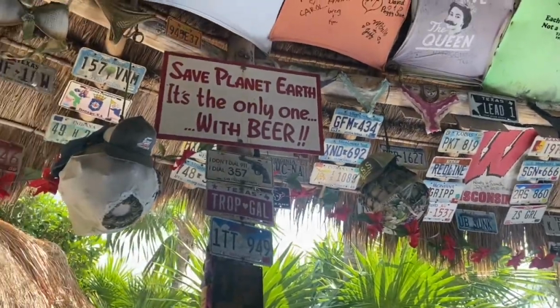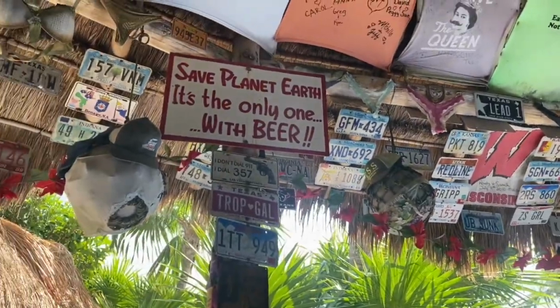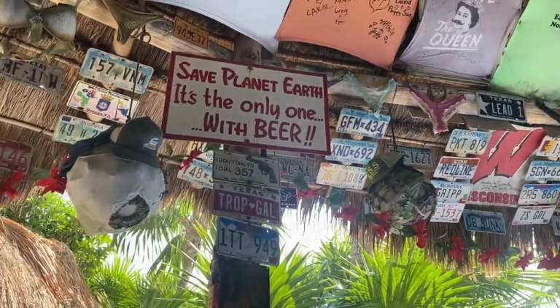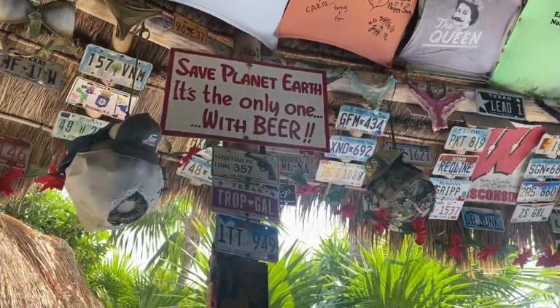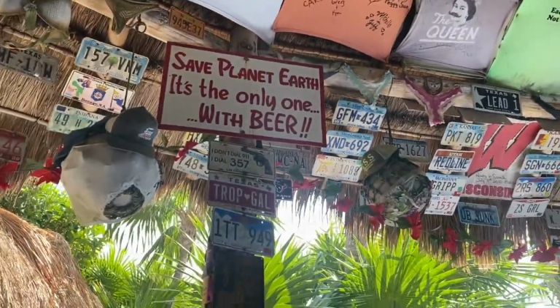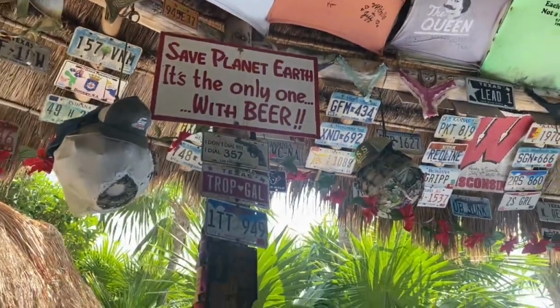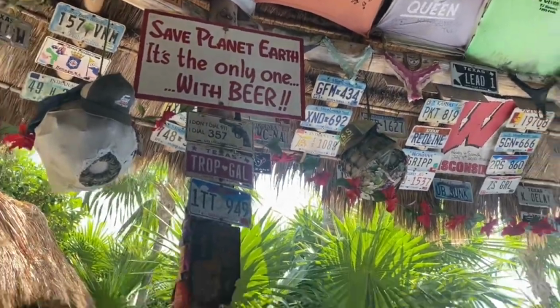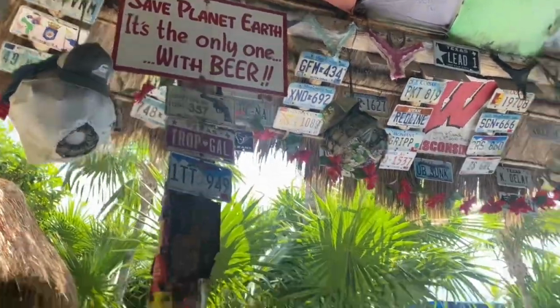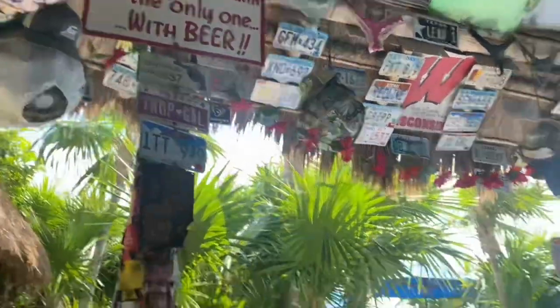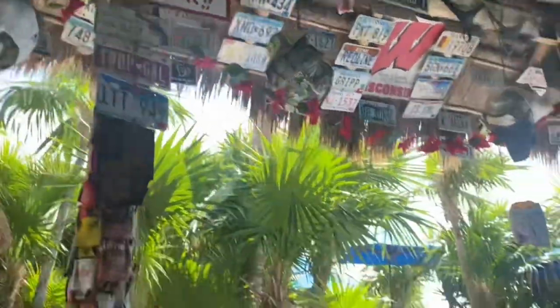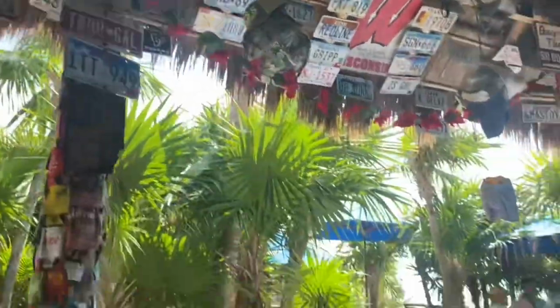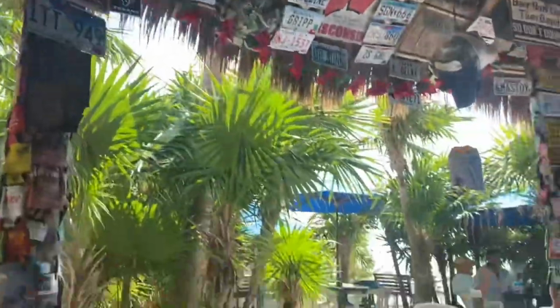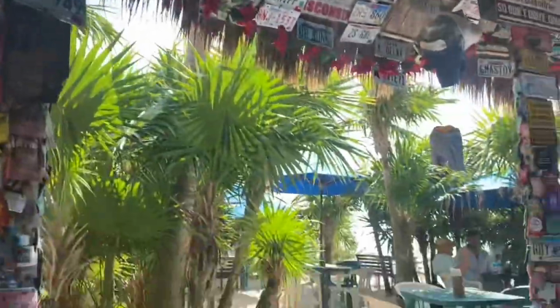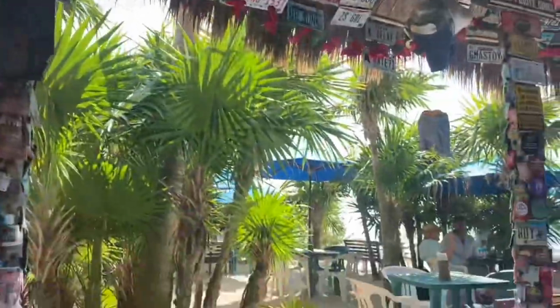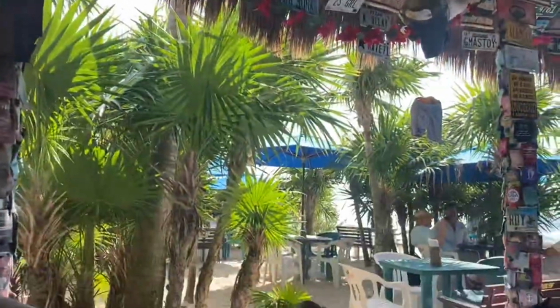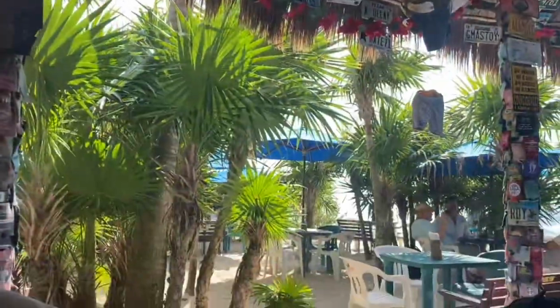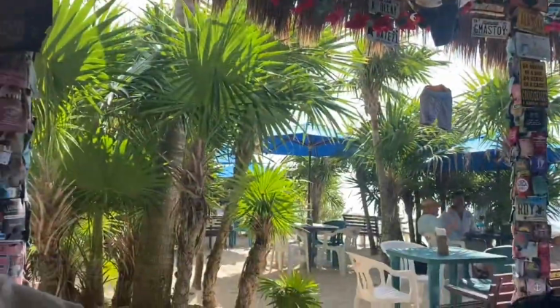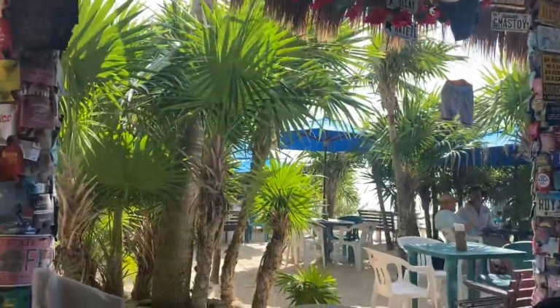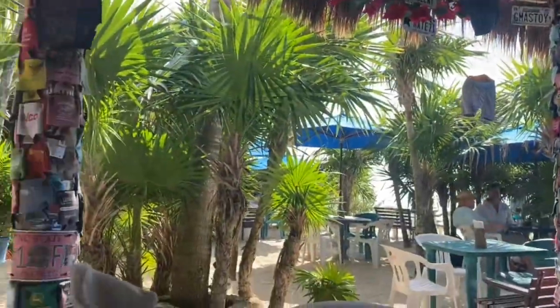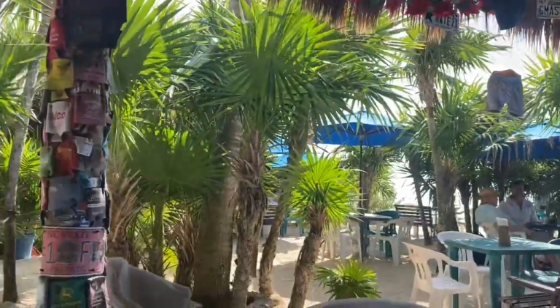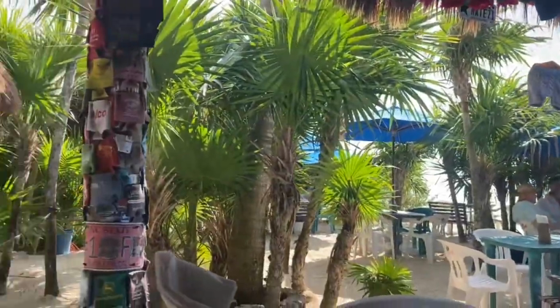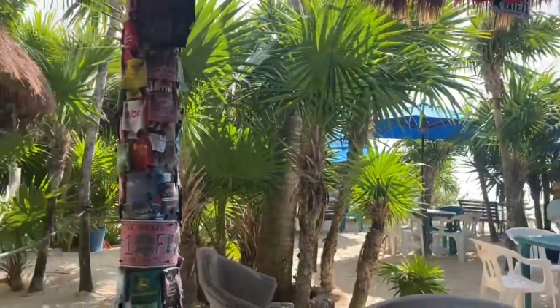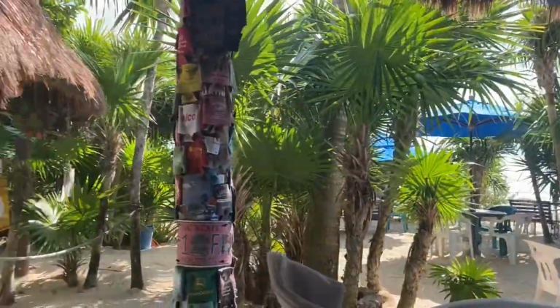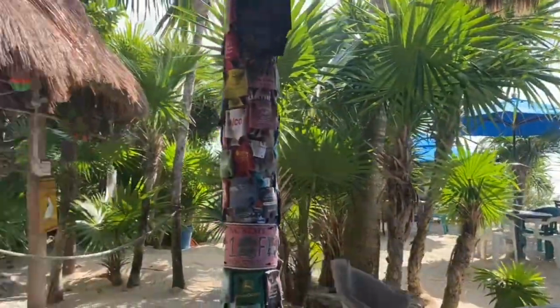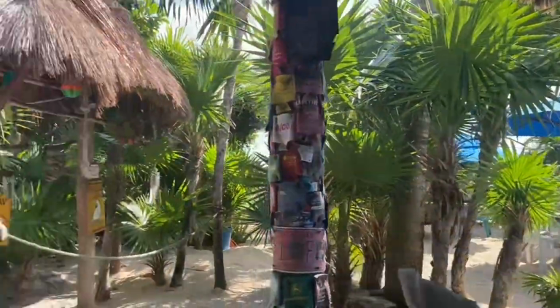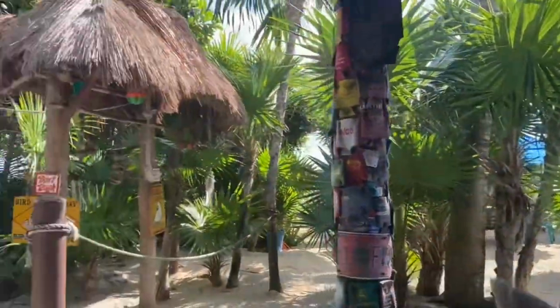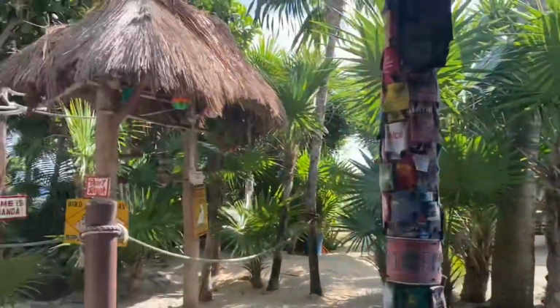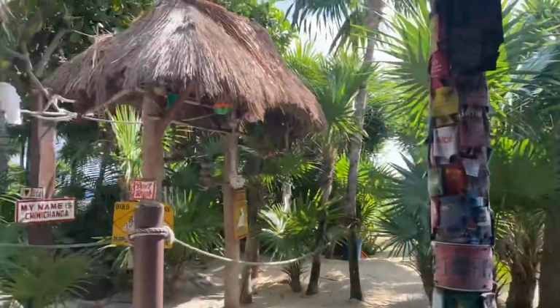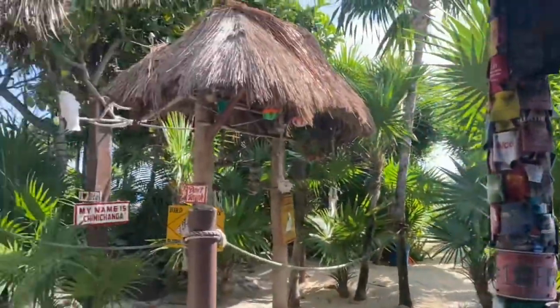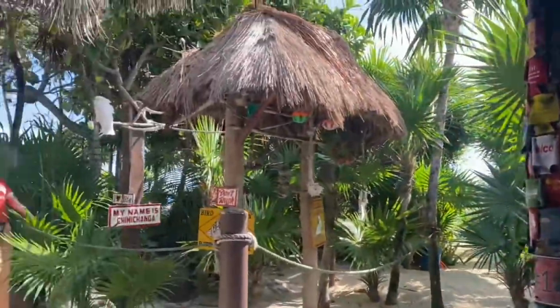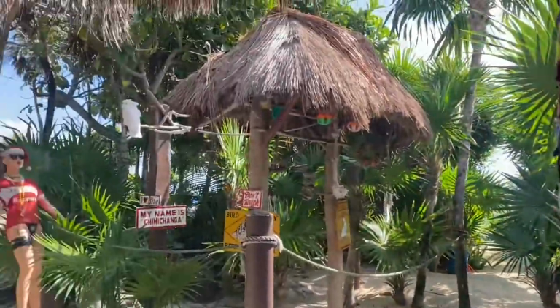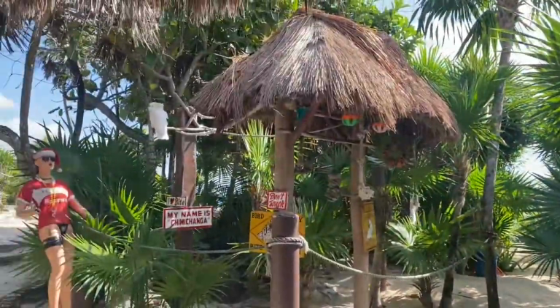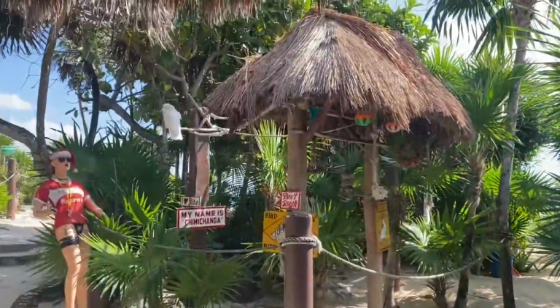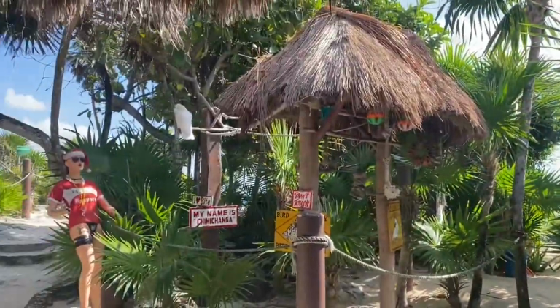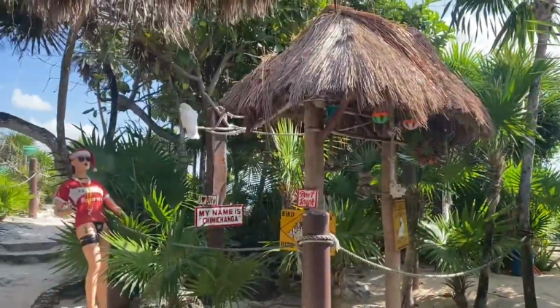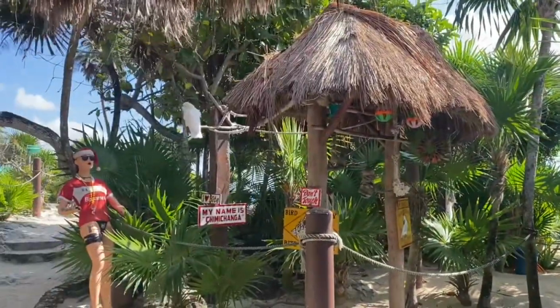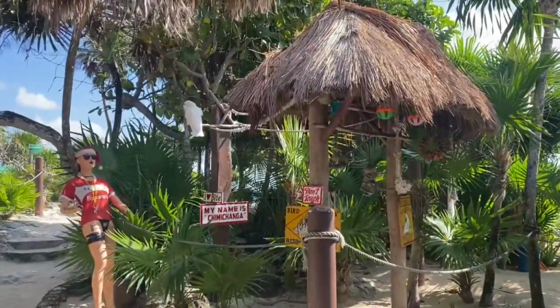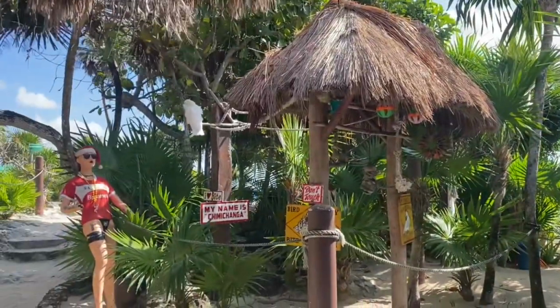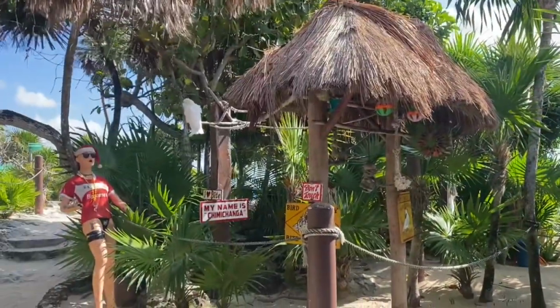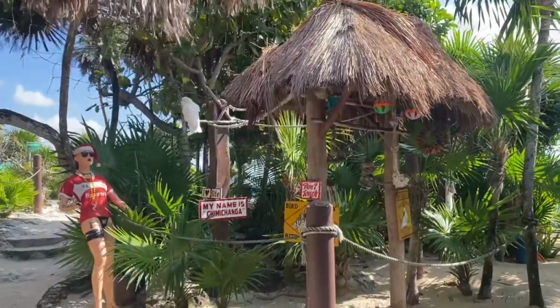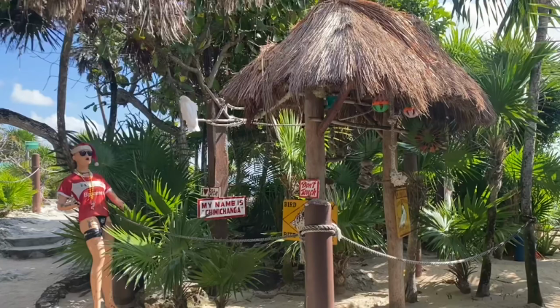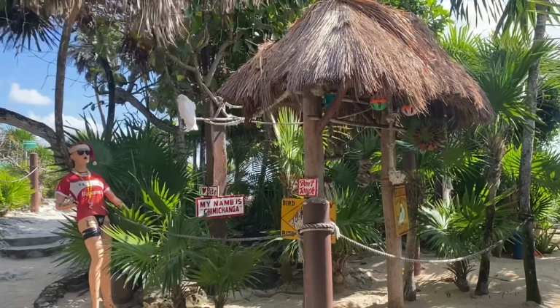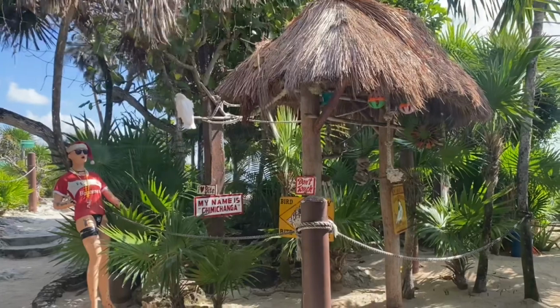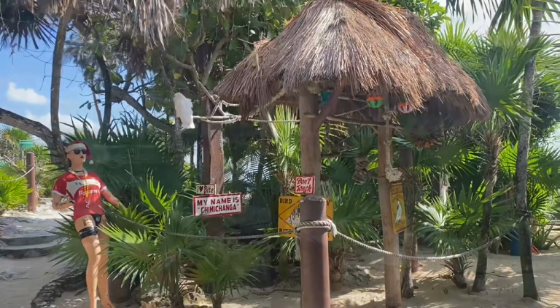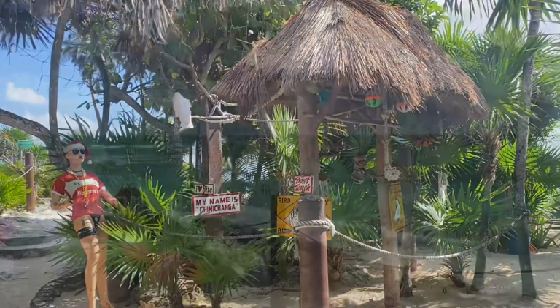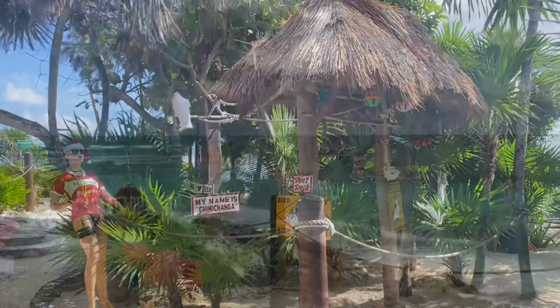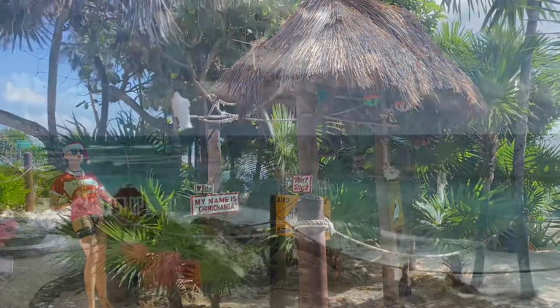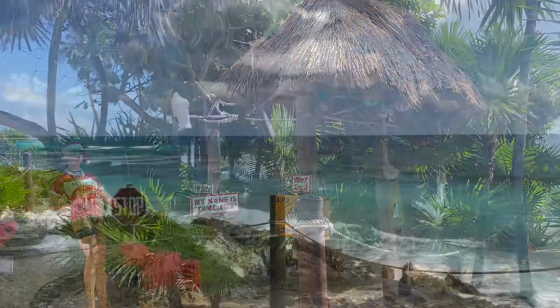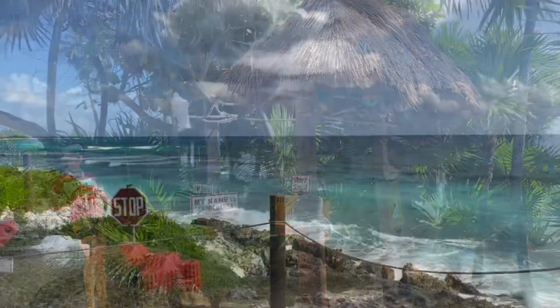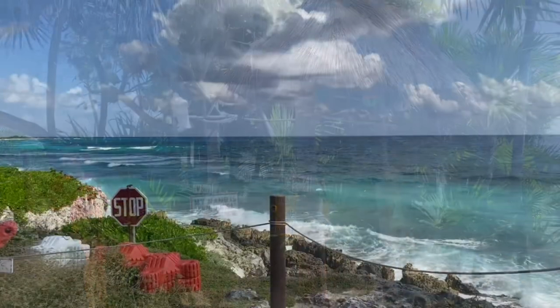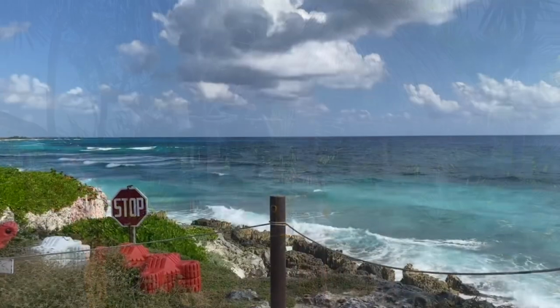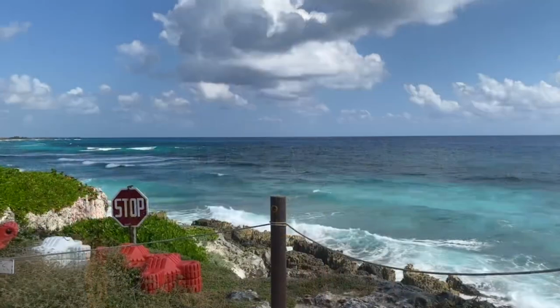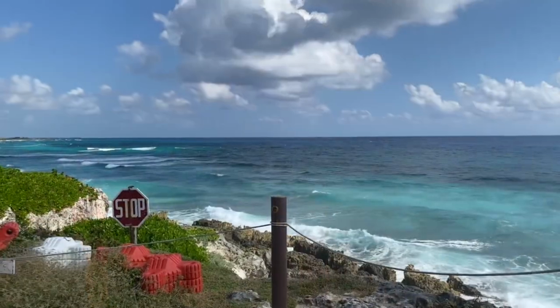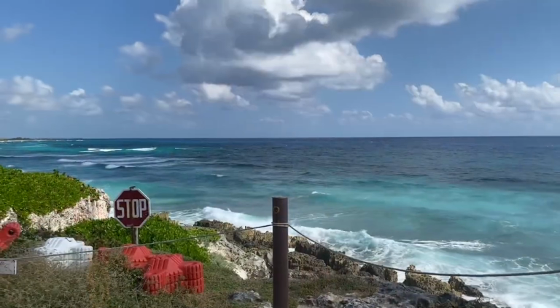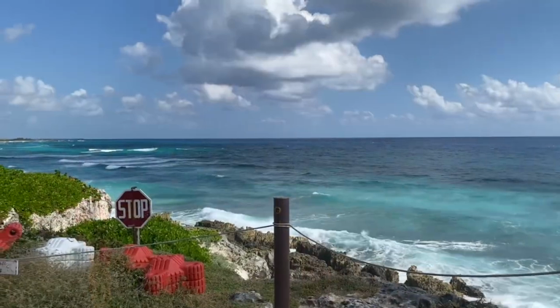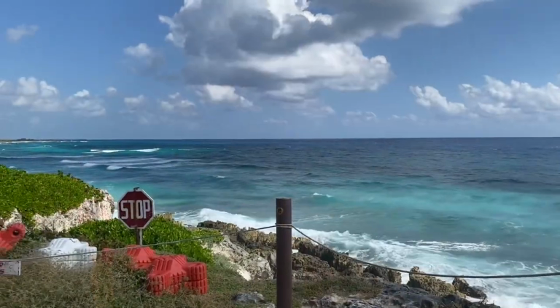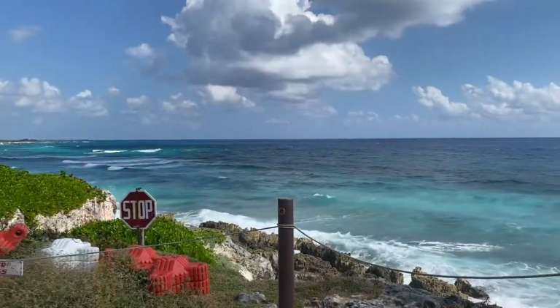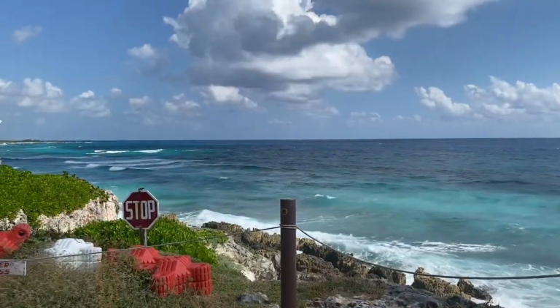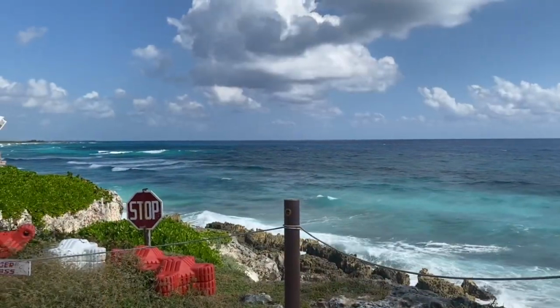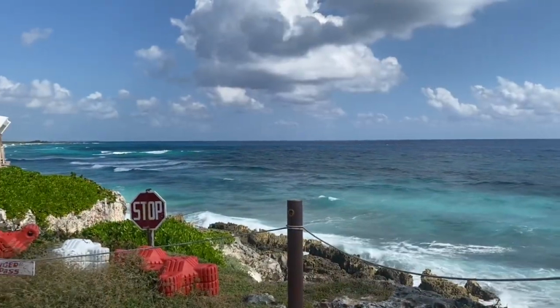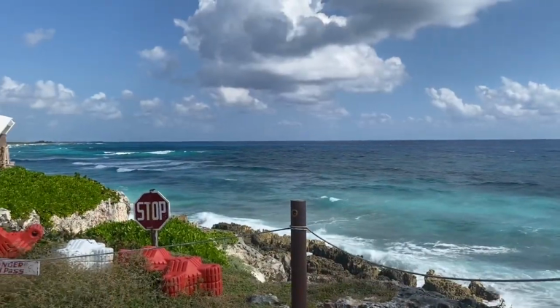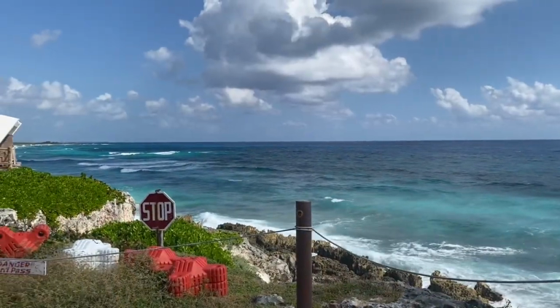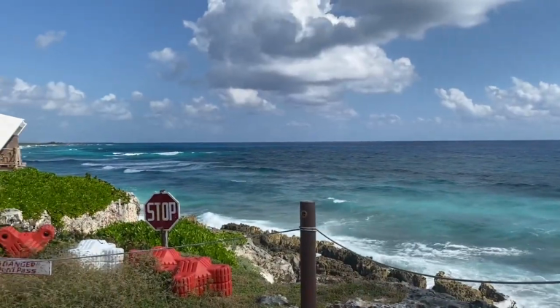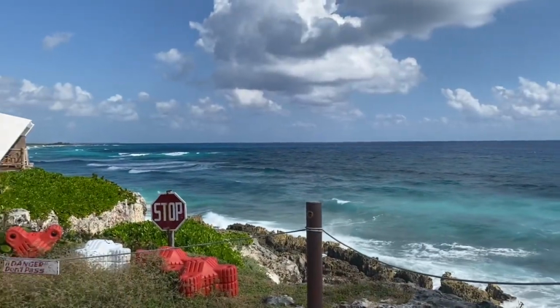We each had a beer and a couple of tacos, then we enjoyed the view from their overlook. We highly recommend this place.